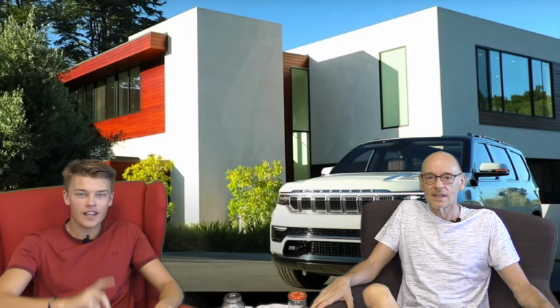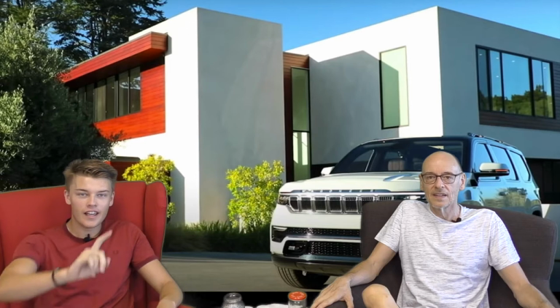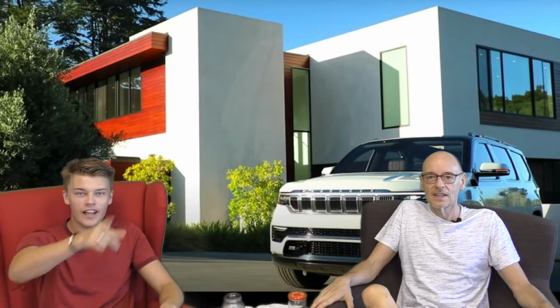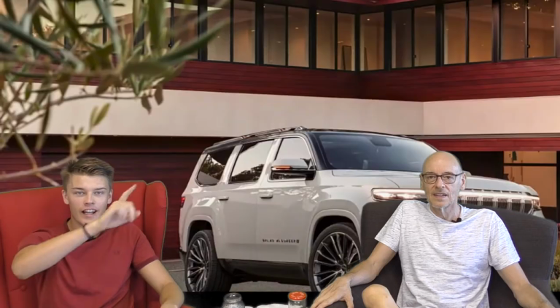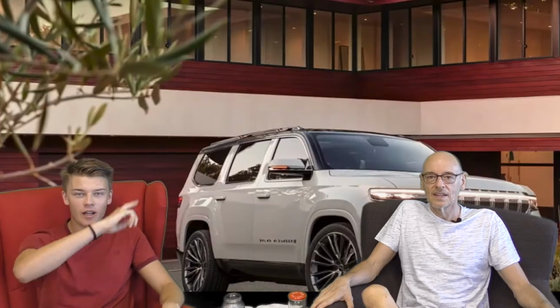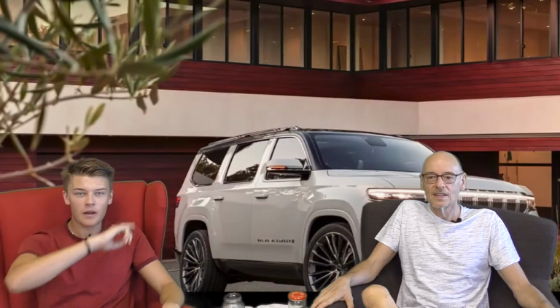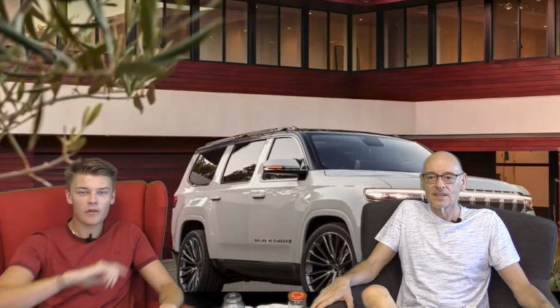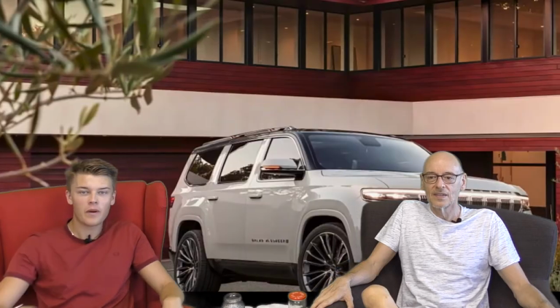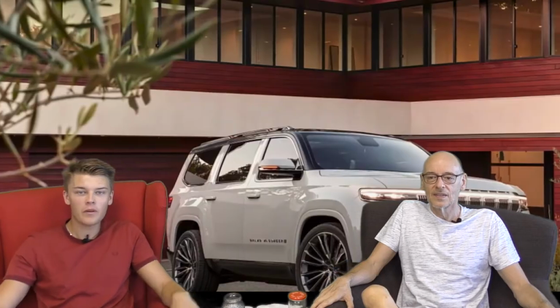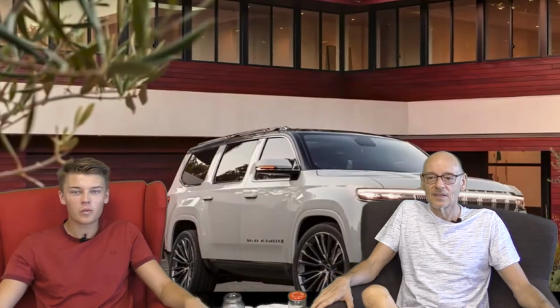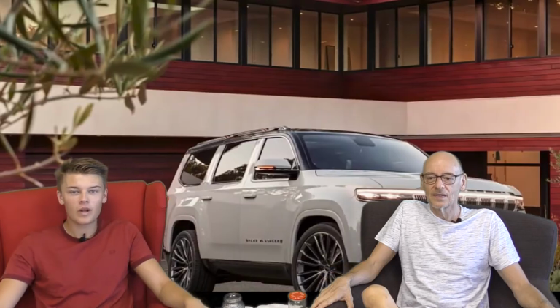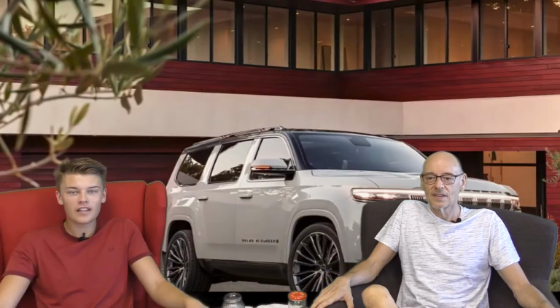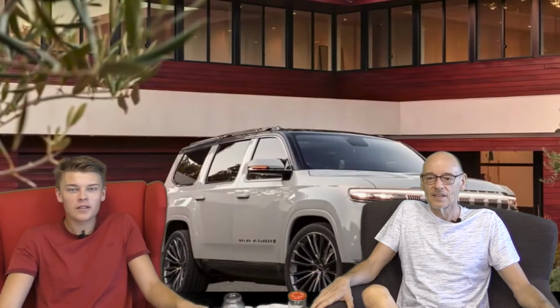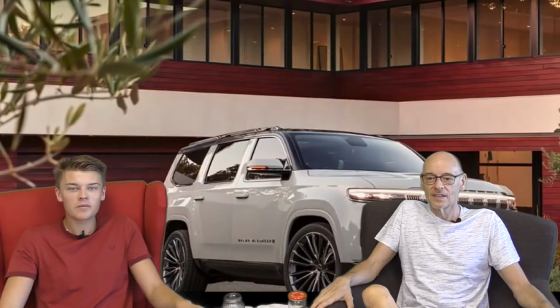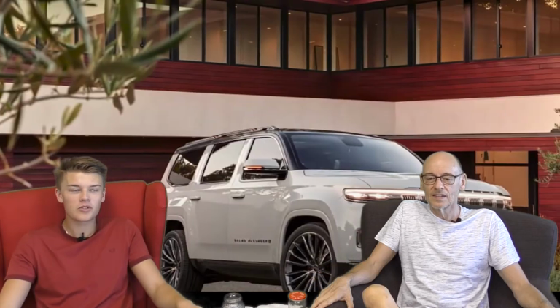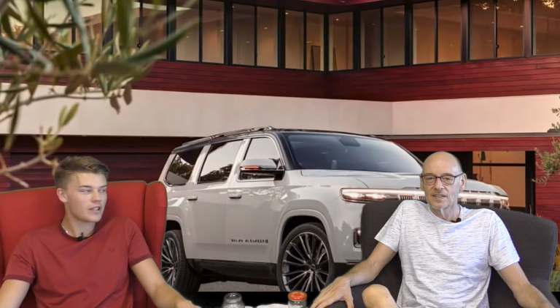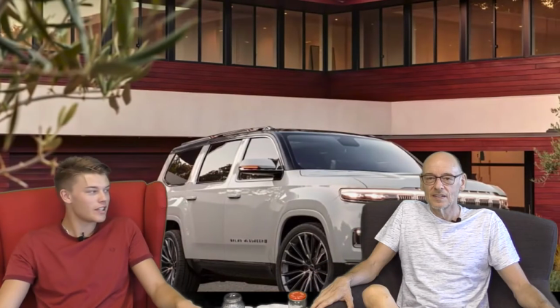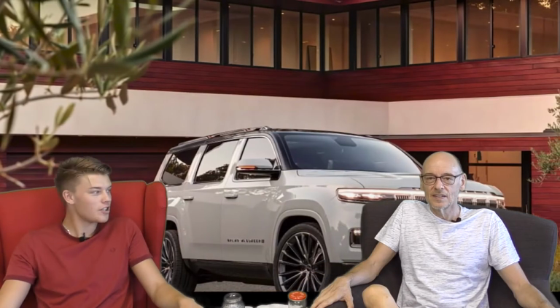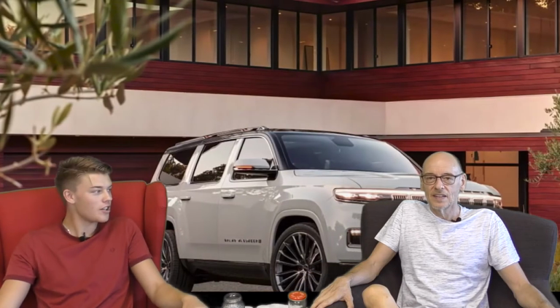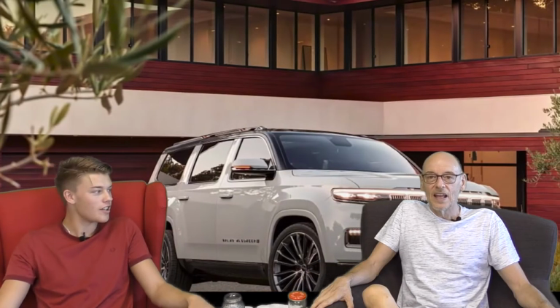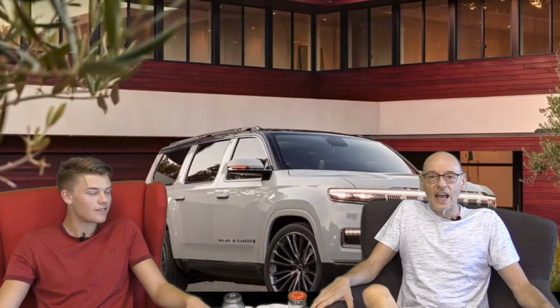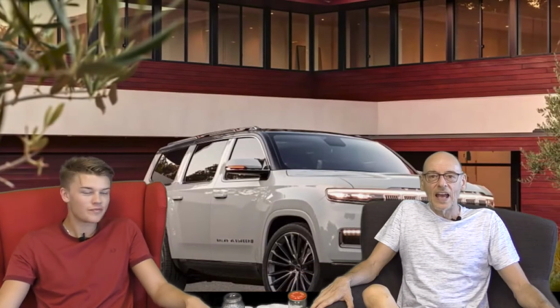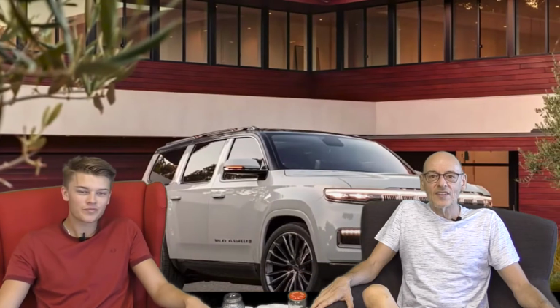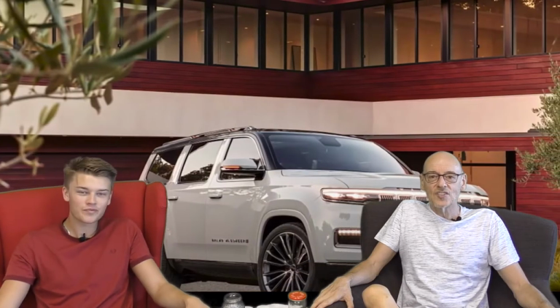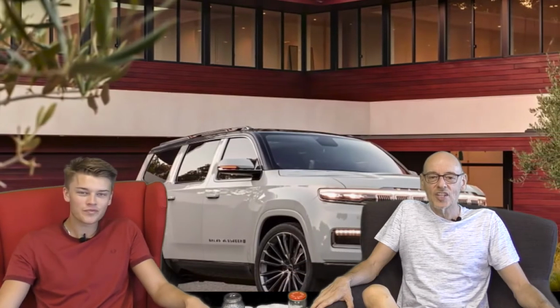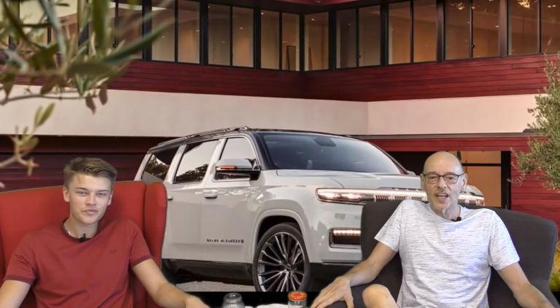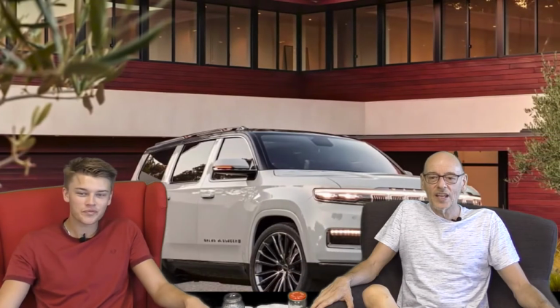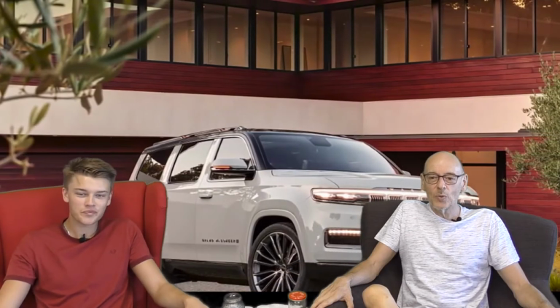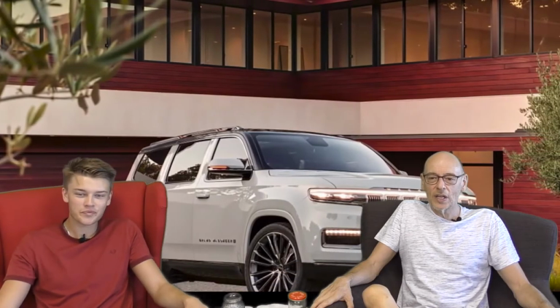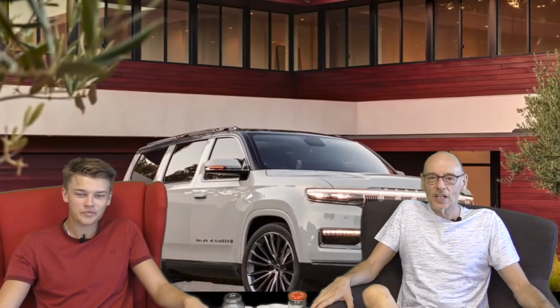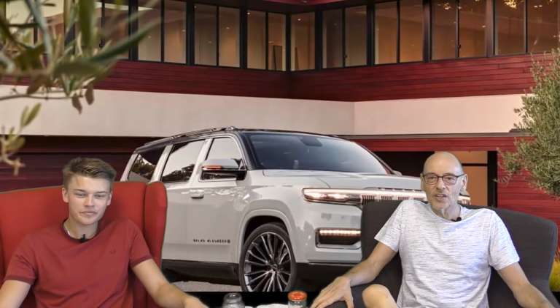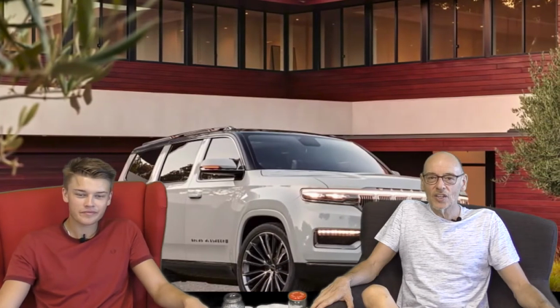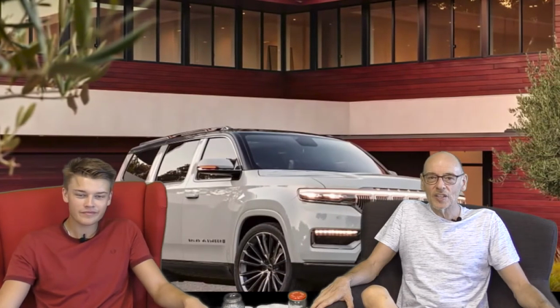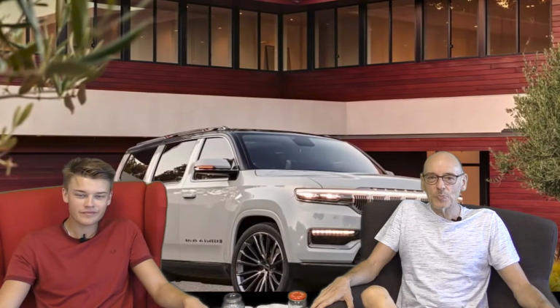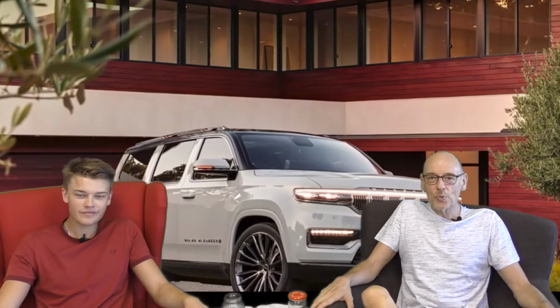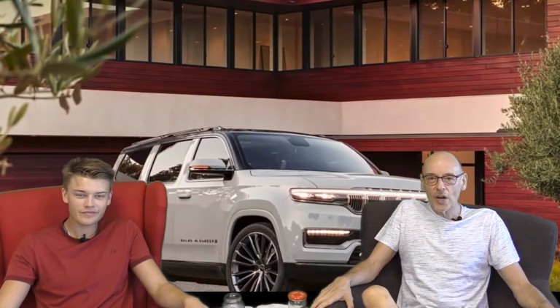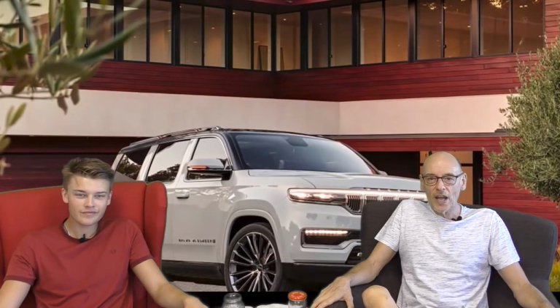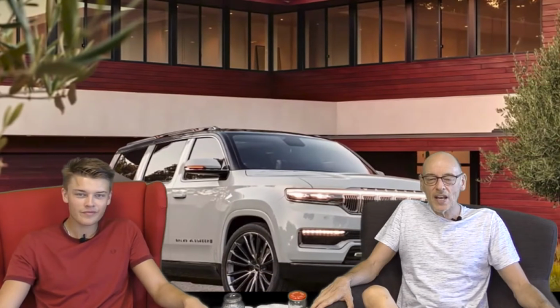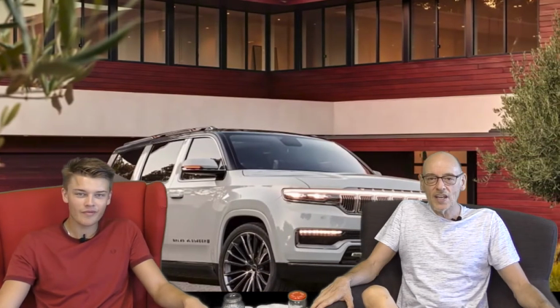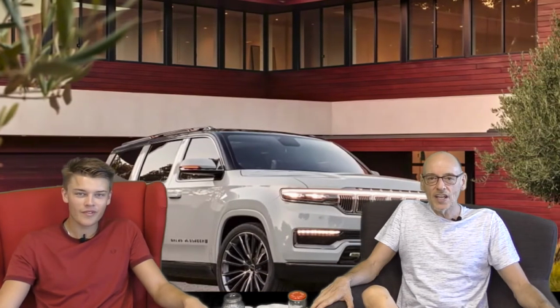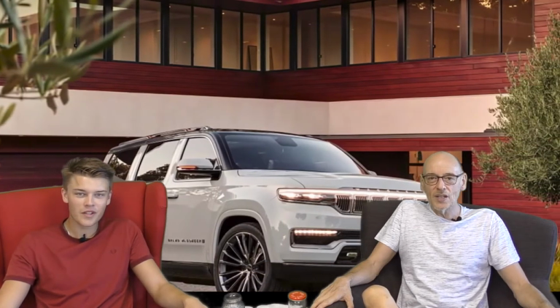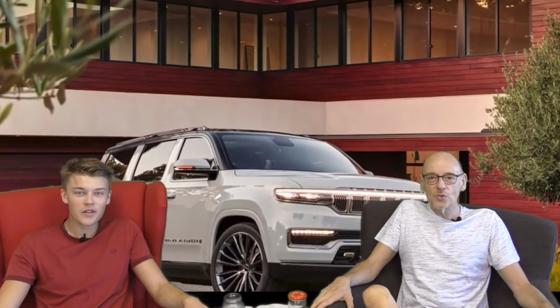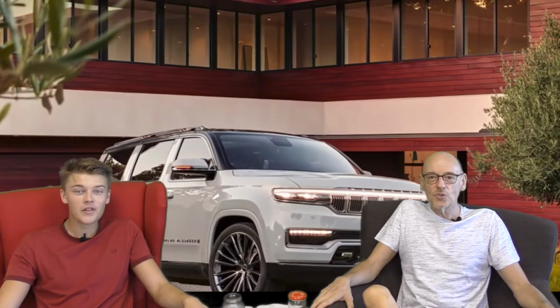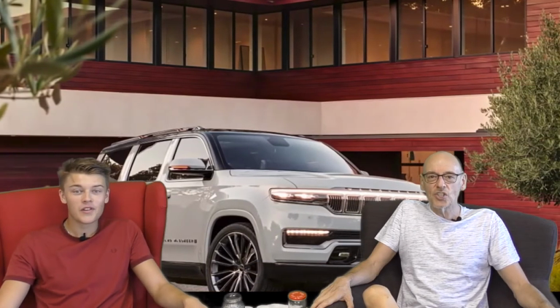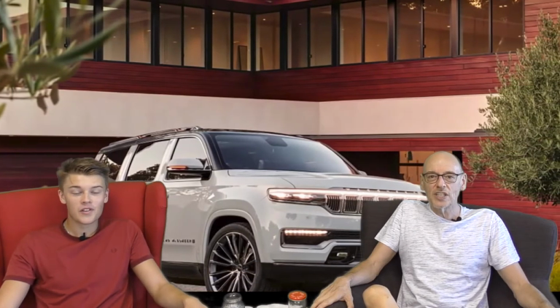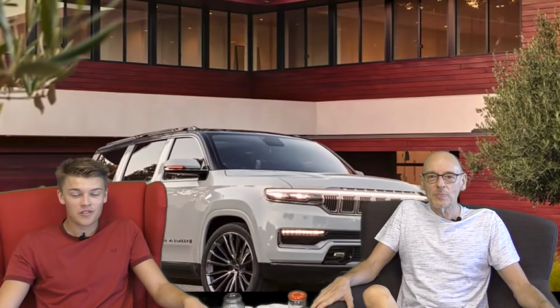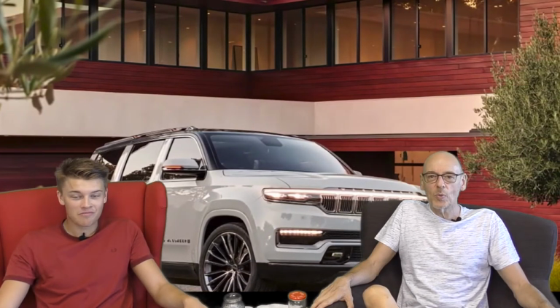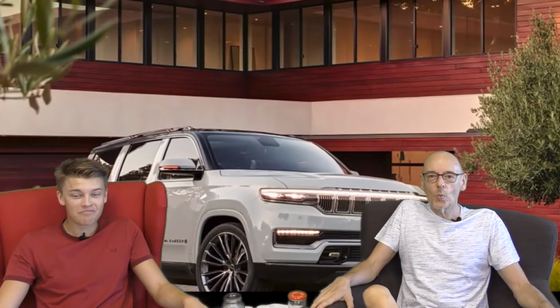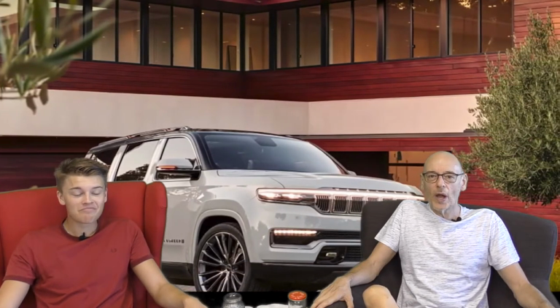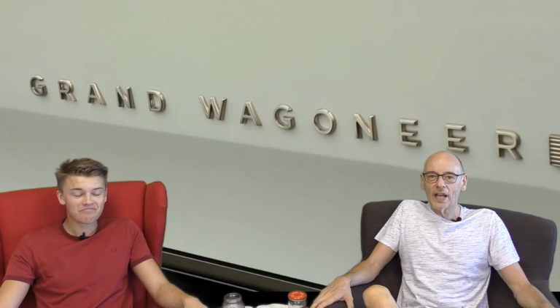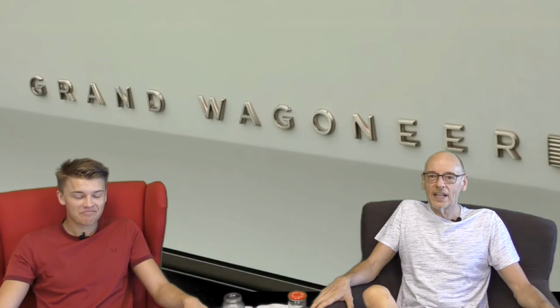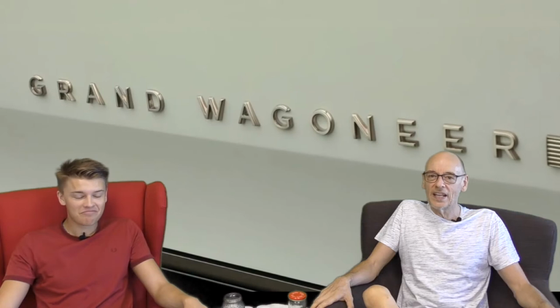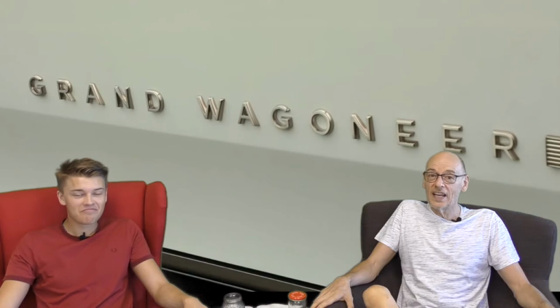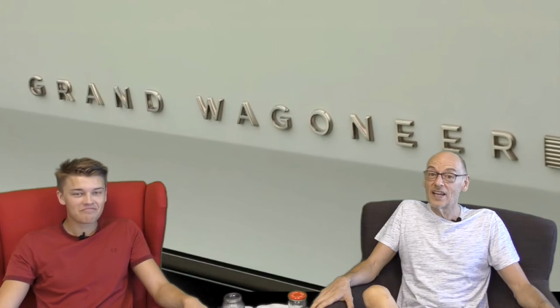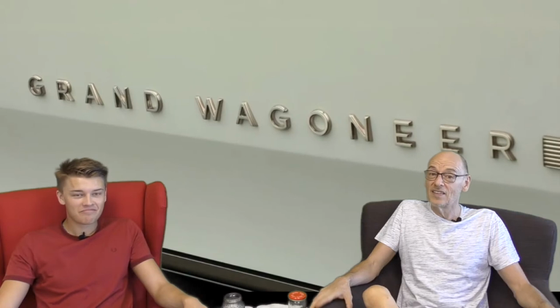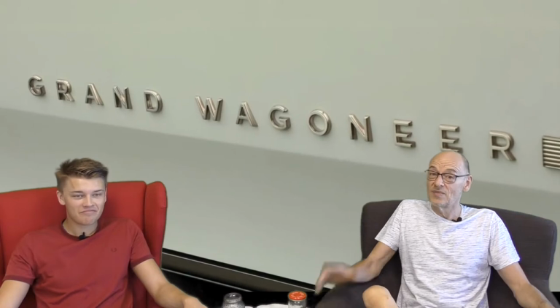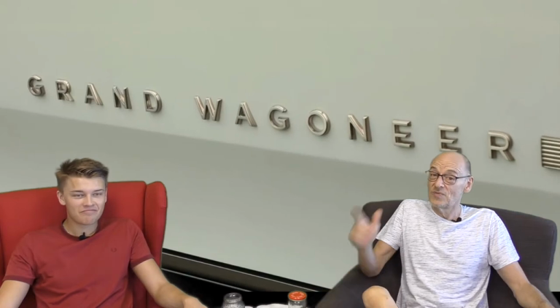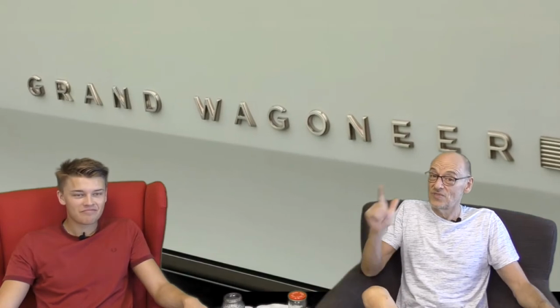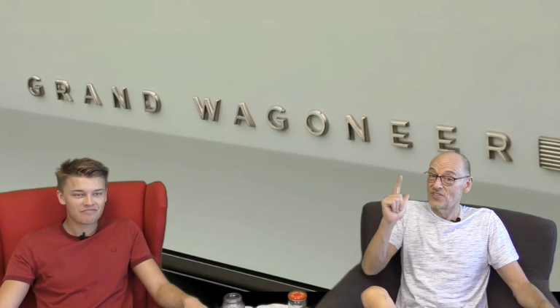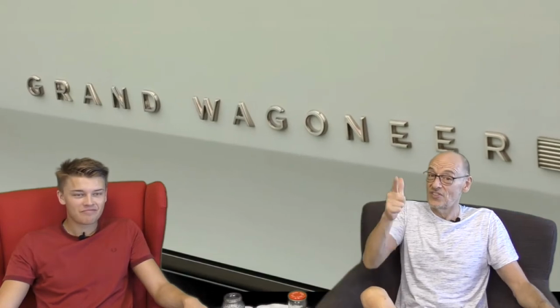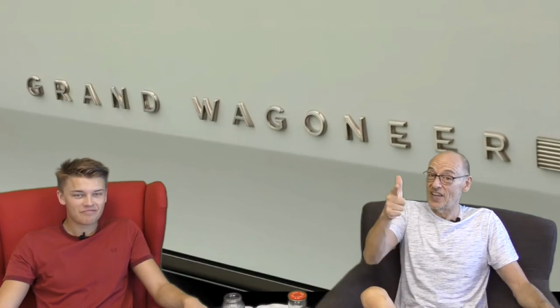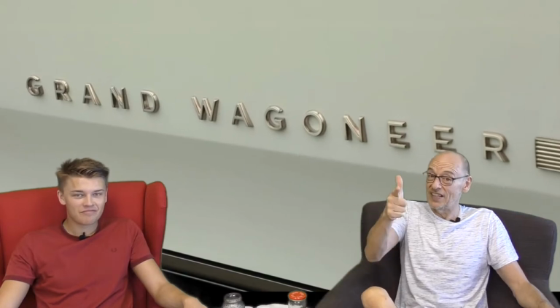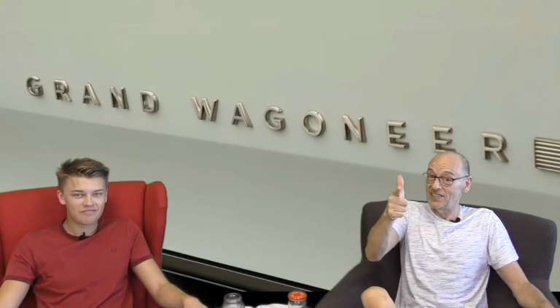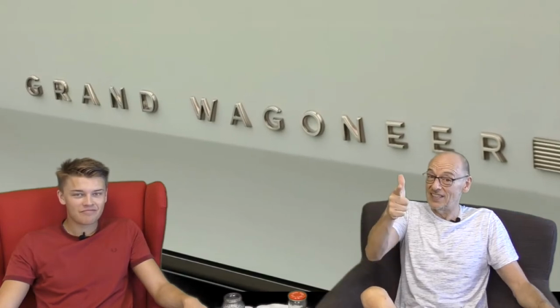Hello everyone, welcome to Ignition. Today we're going to look at the brand new Jeep Wagoneer. Sexy.